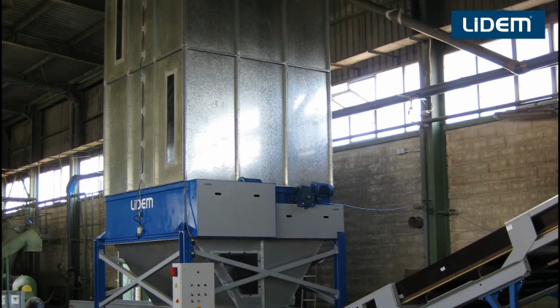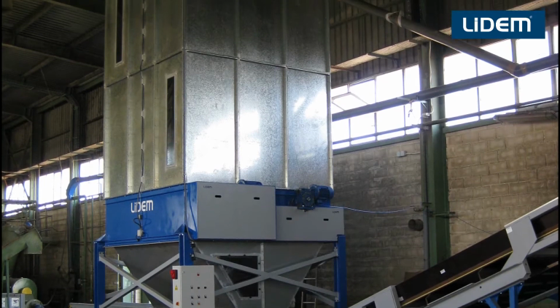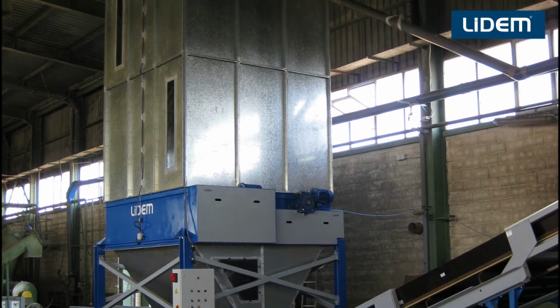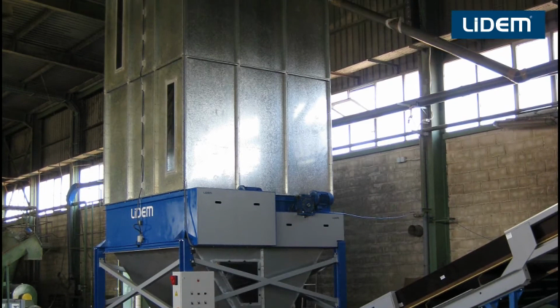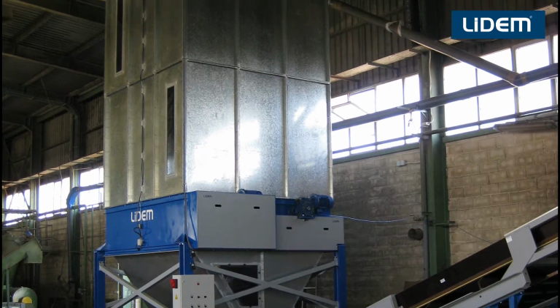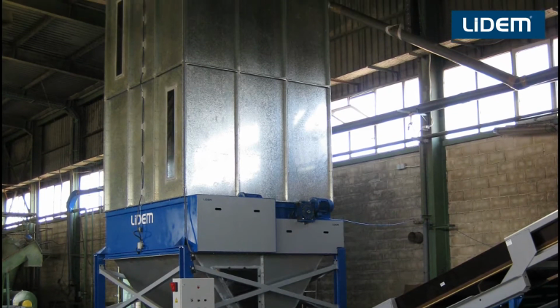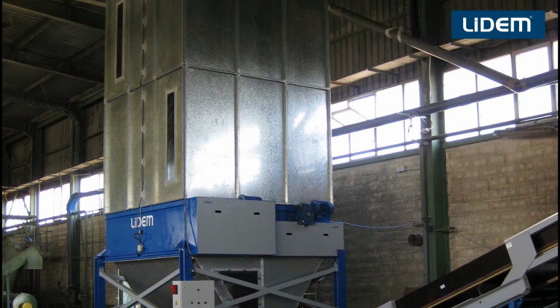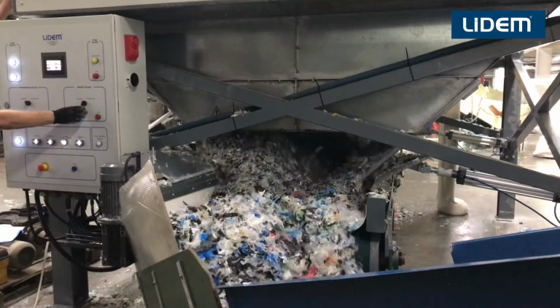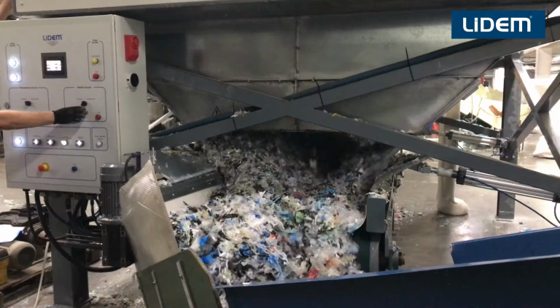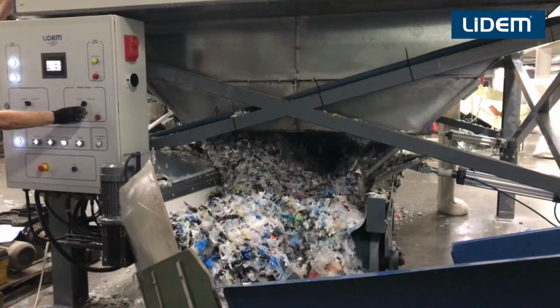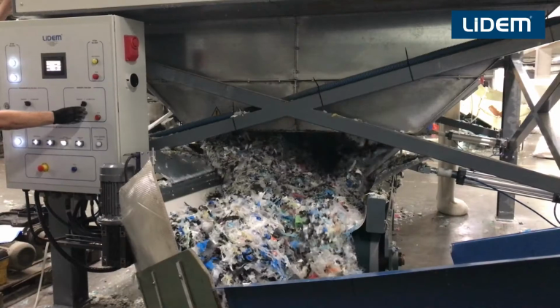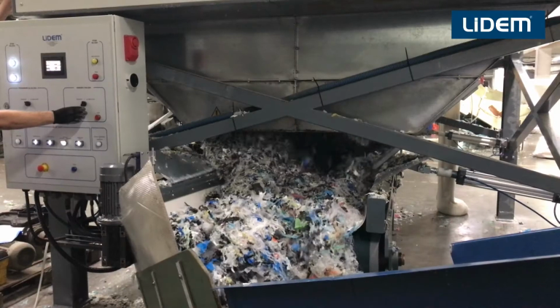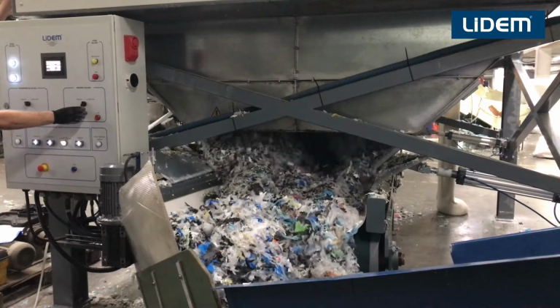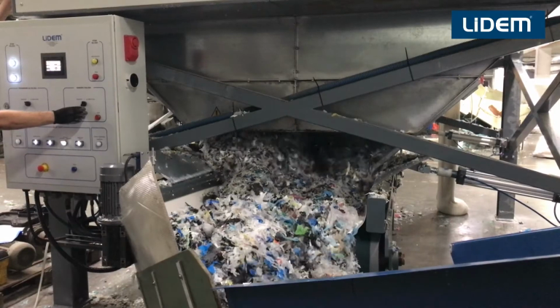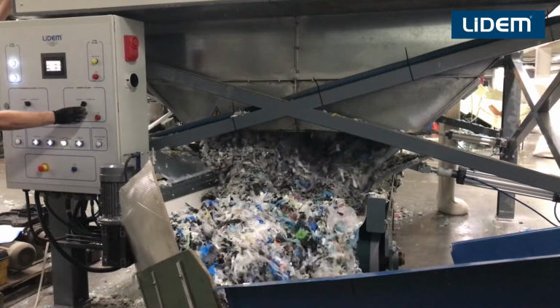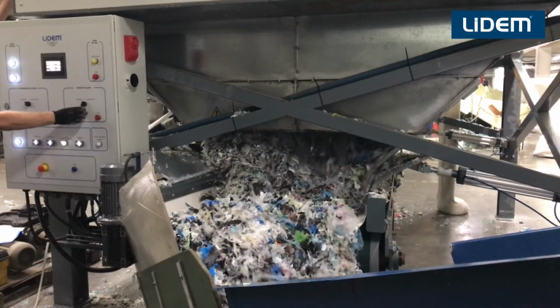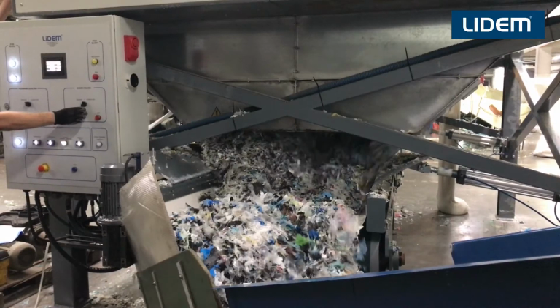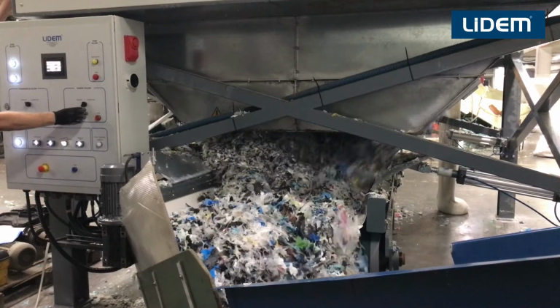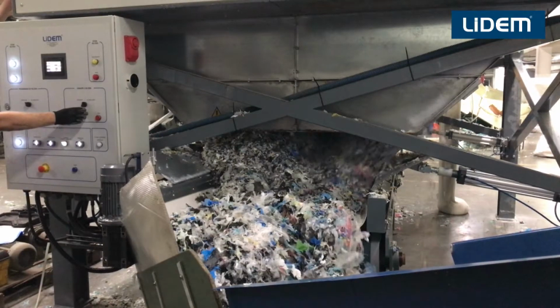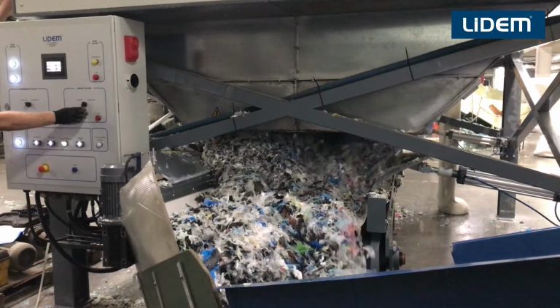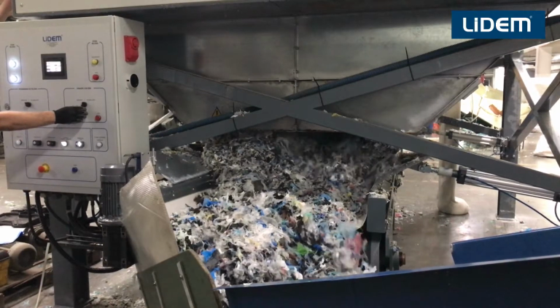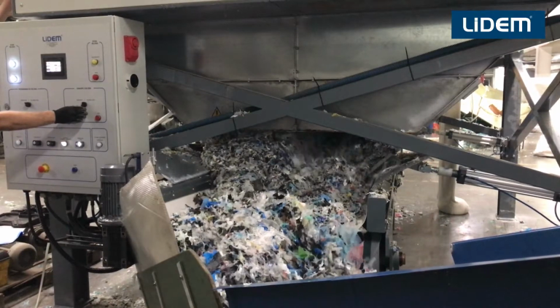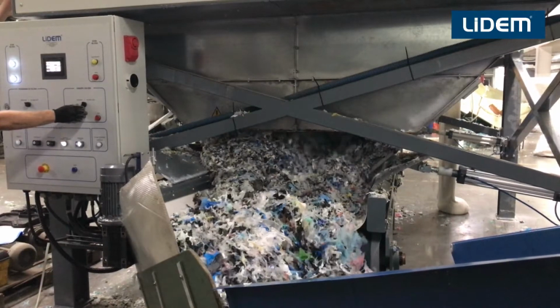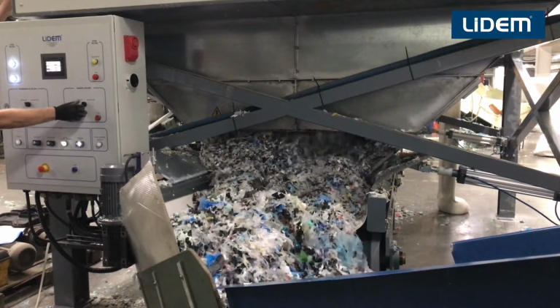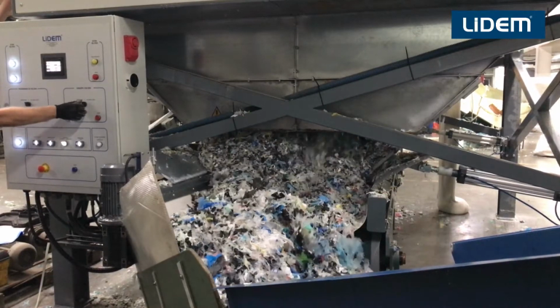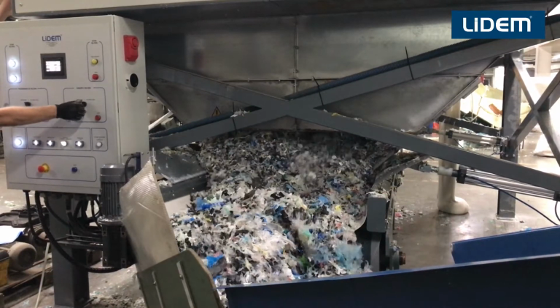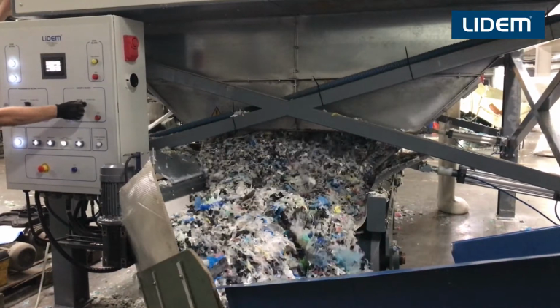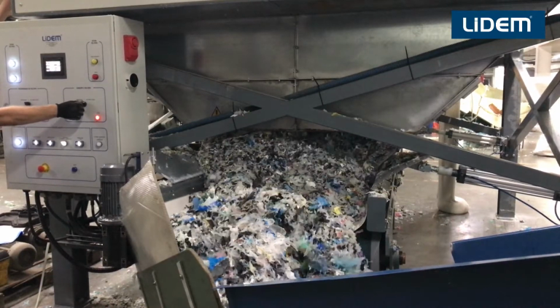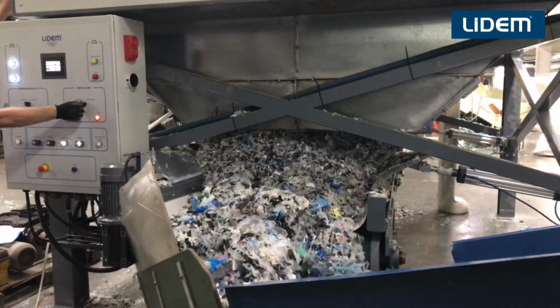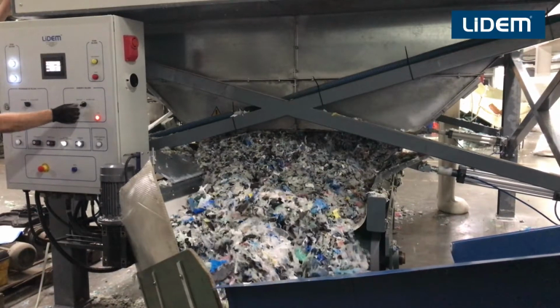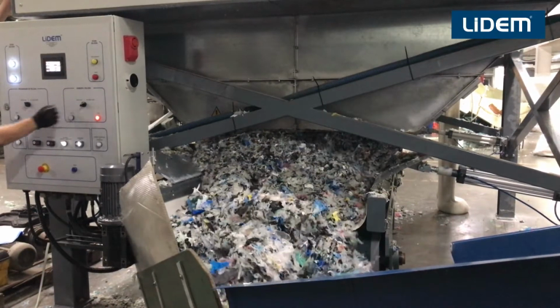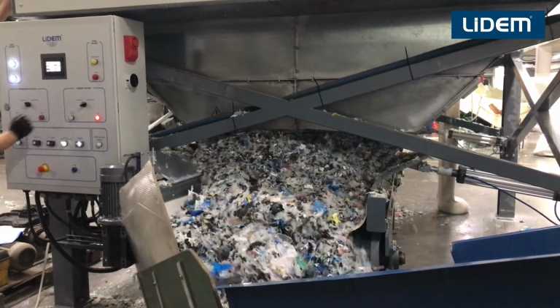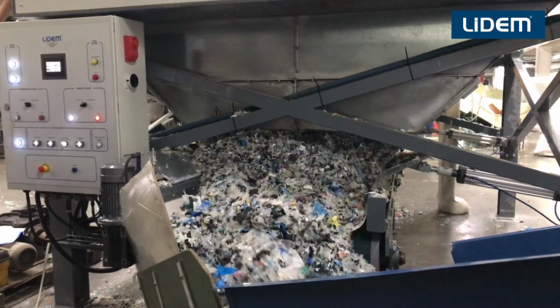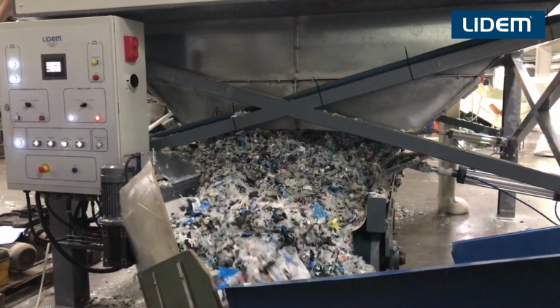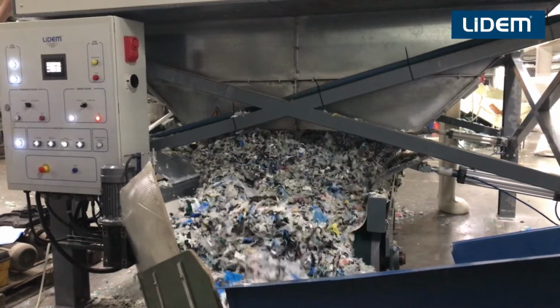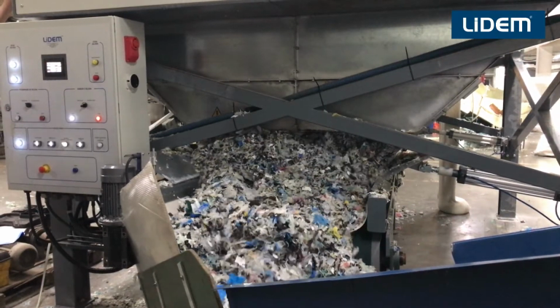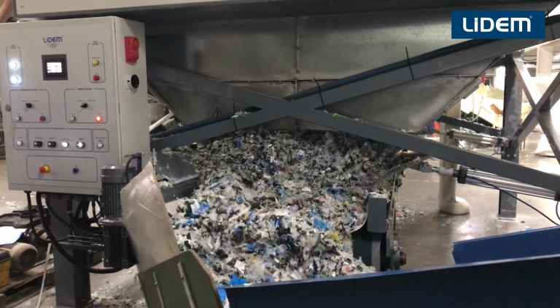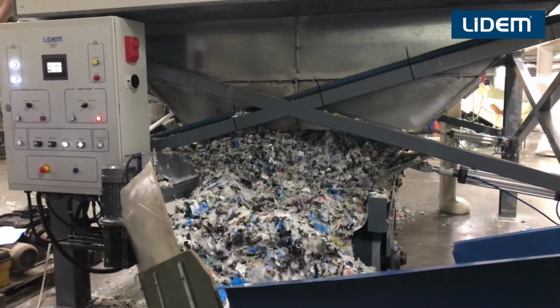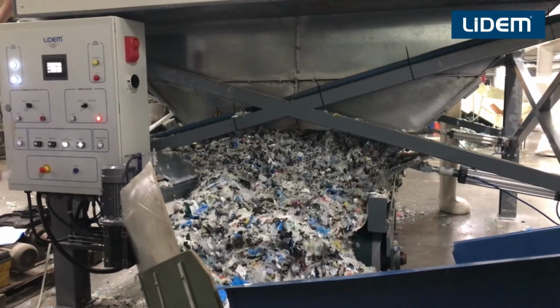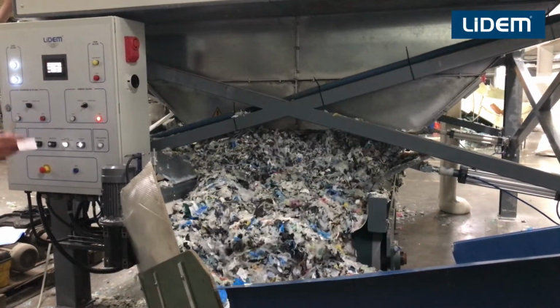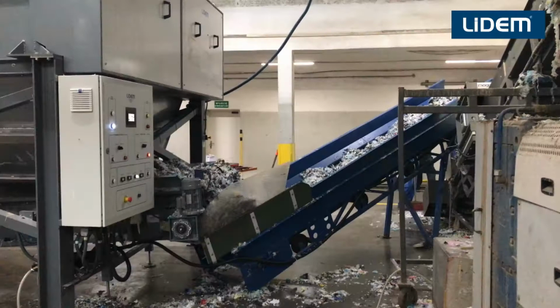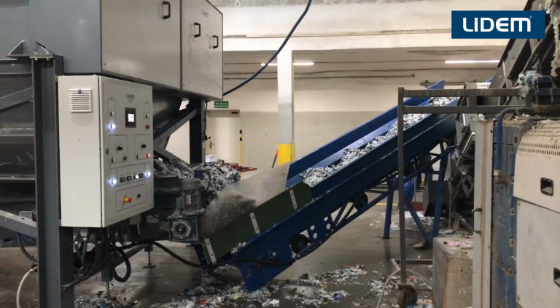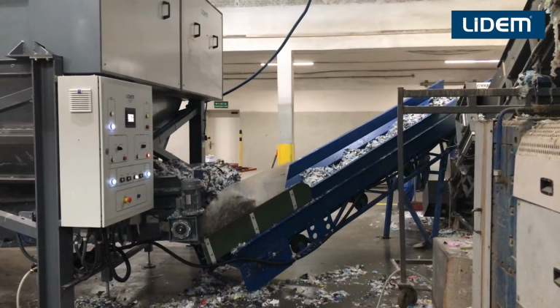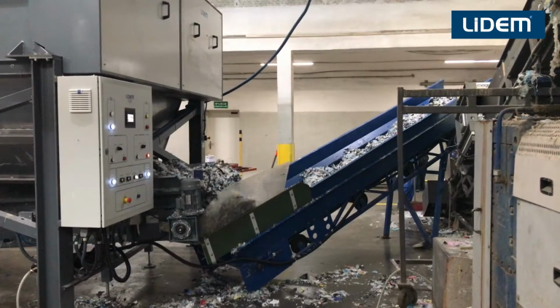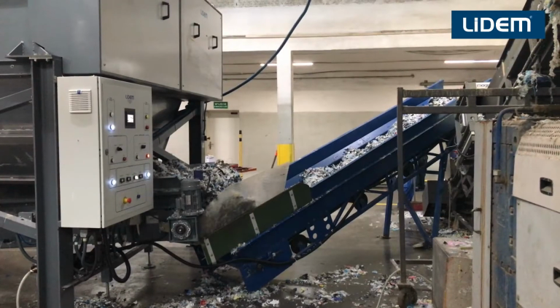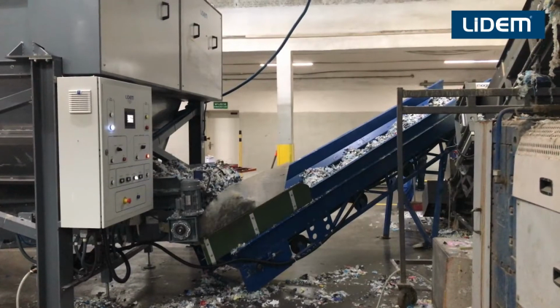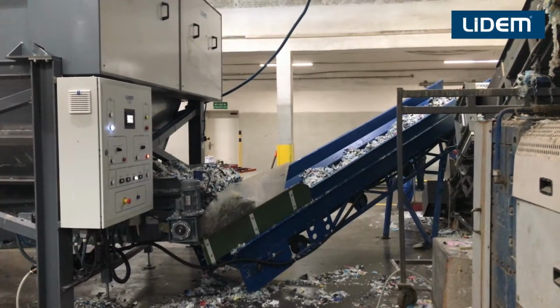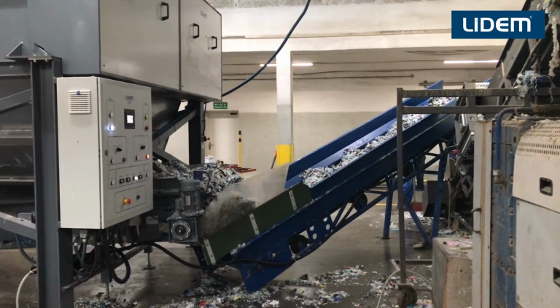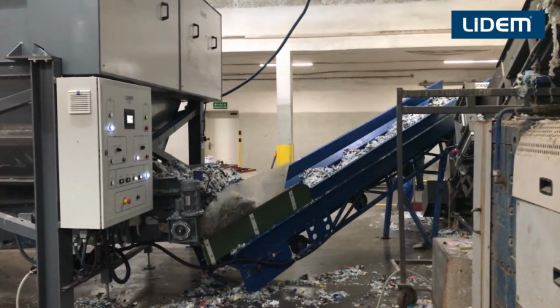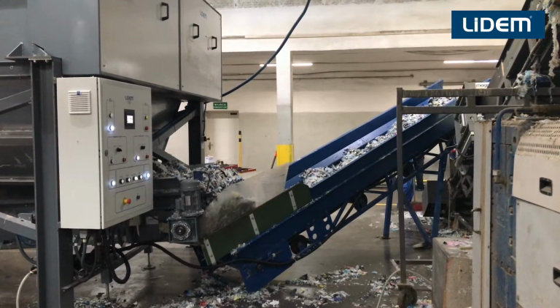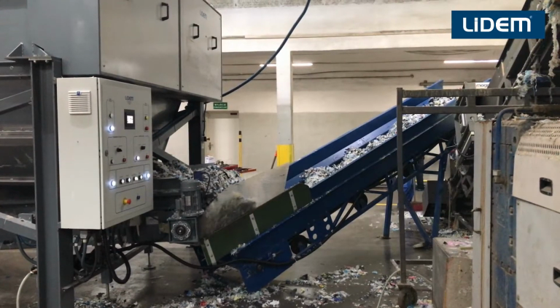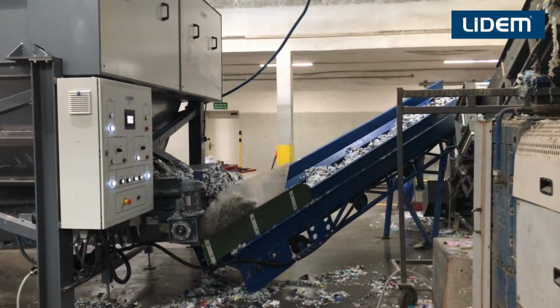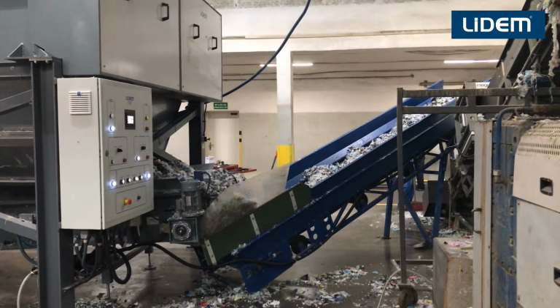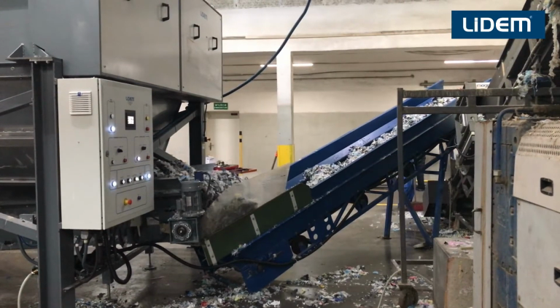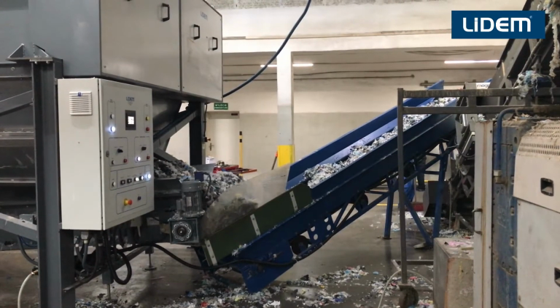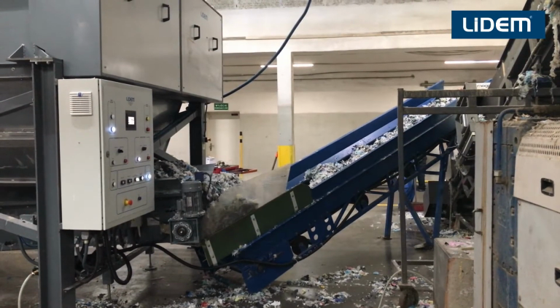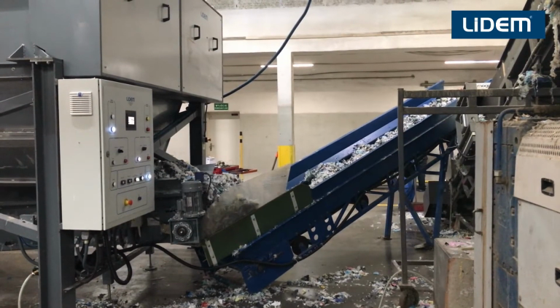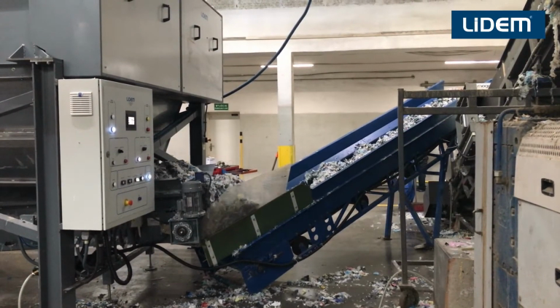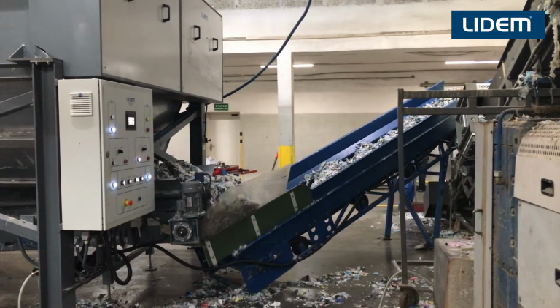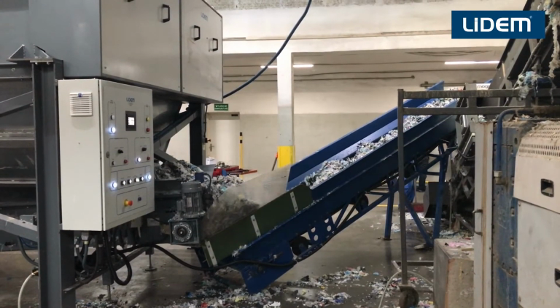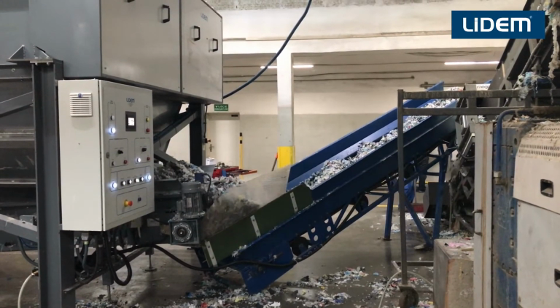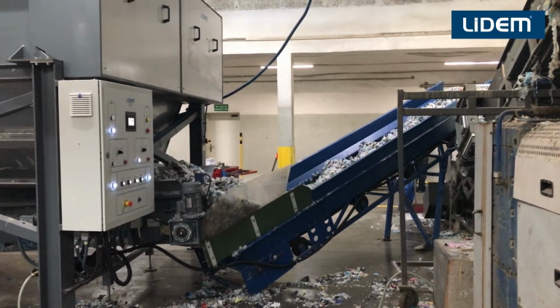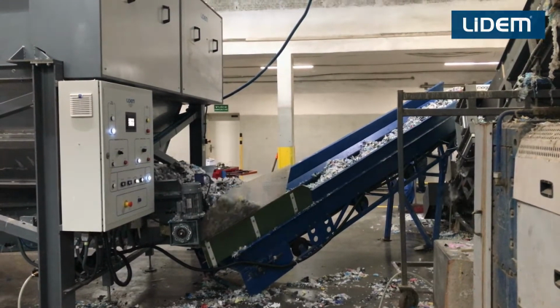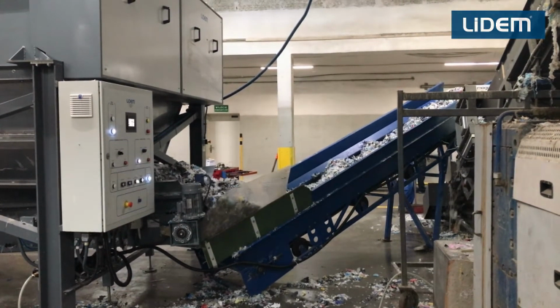Lidem also manufactures accumulating and dosing silos for extruding machines. You can see how our silos work in this video.